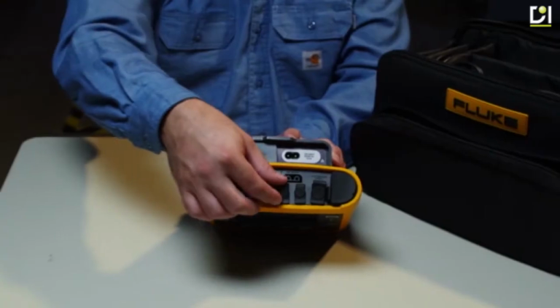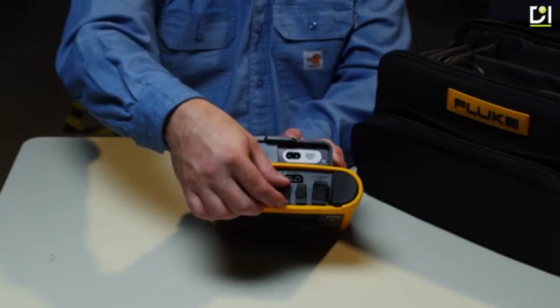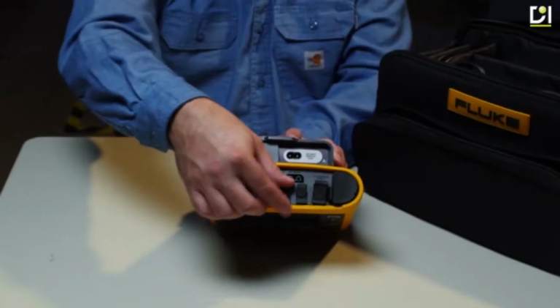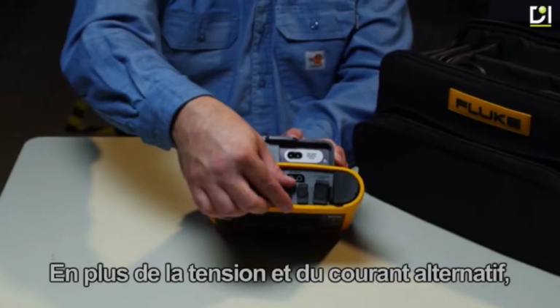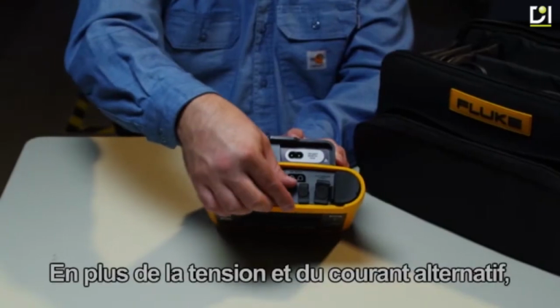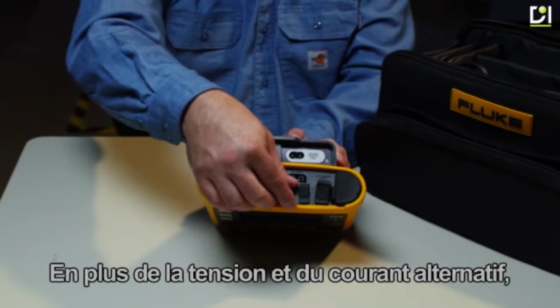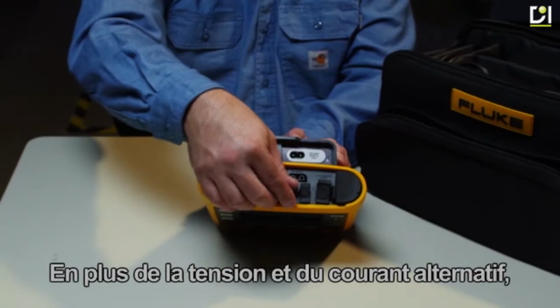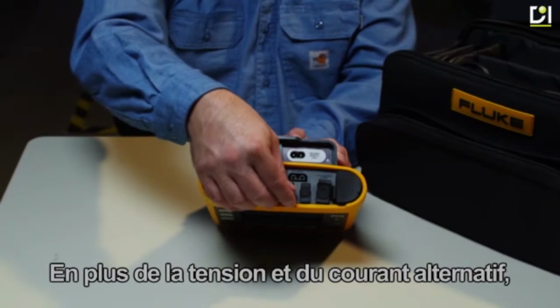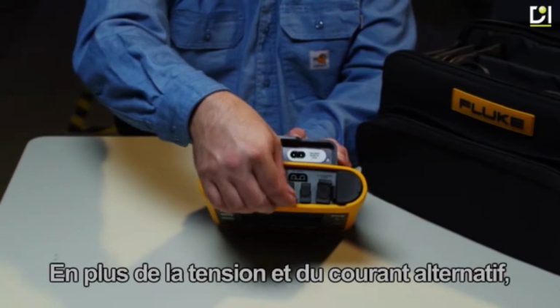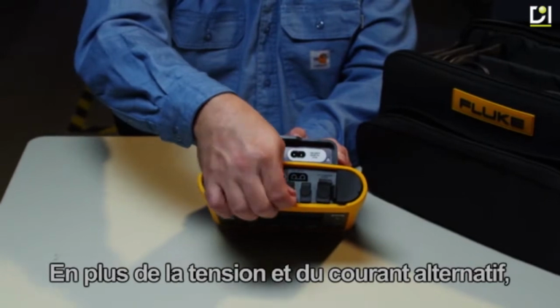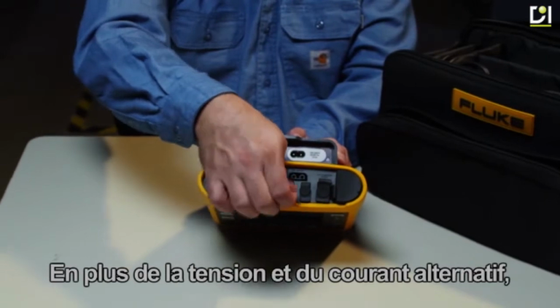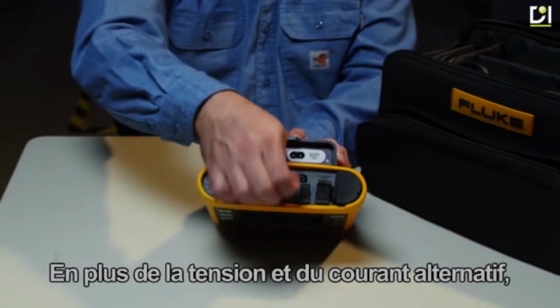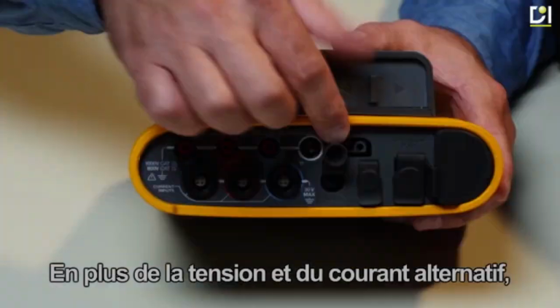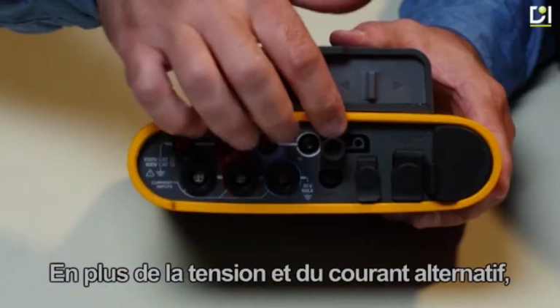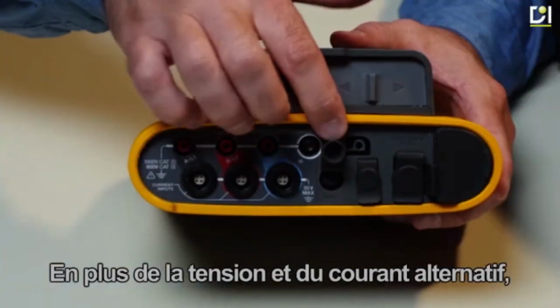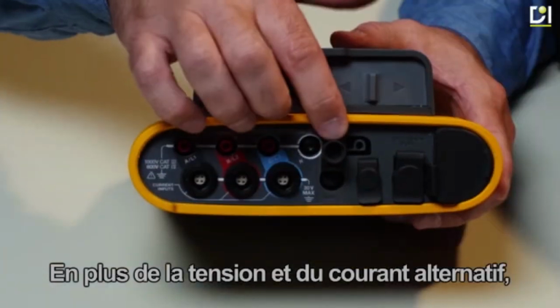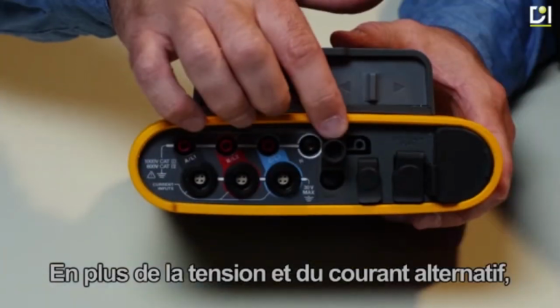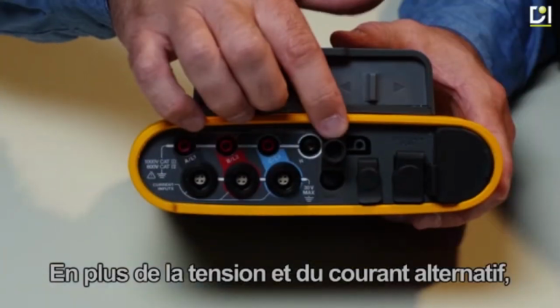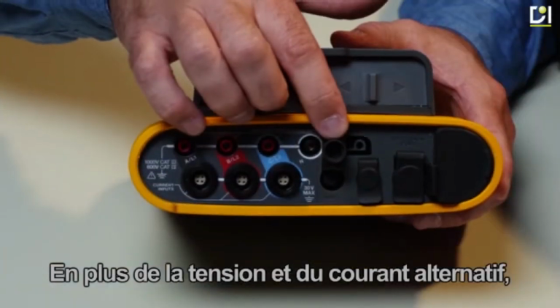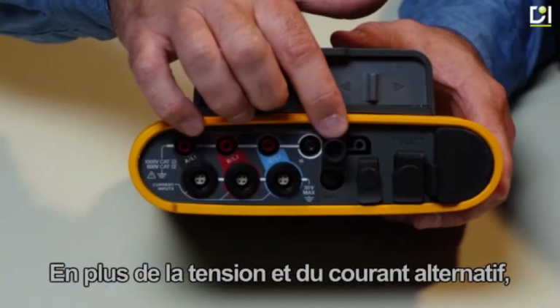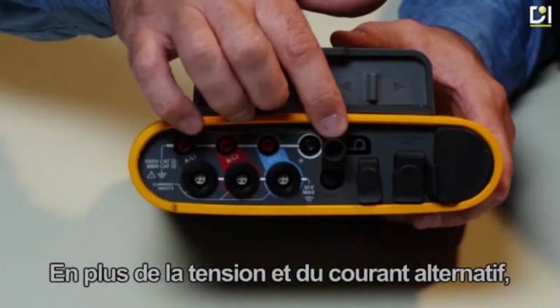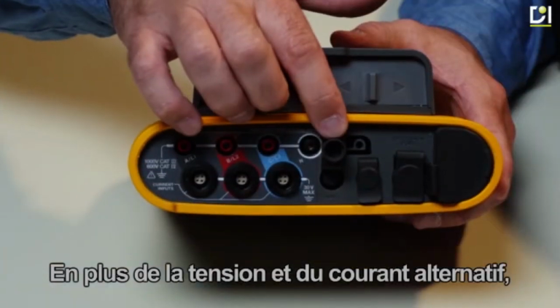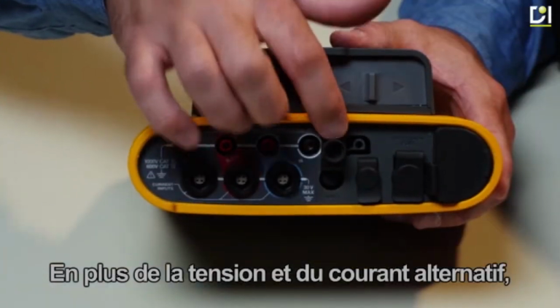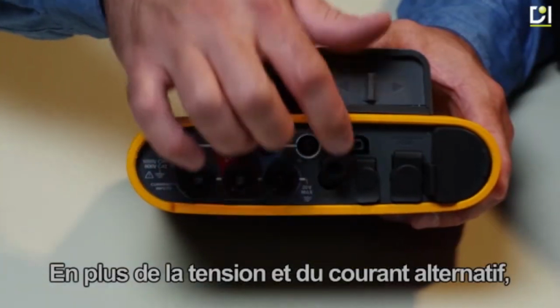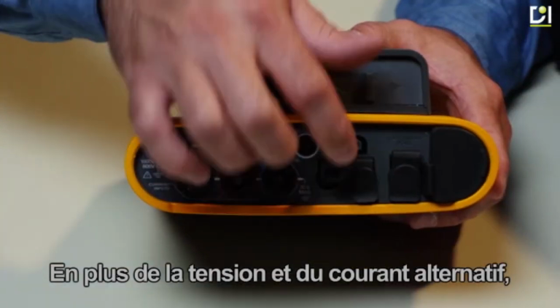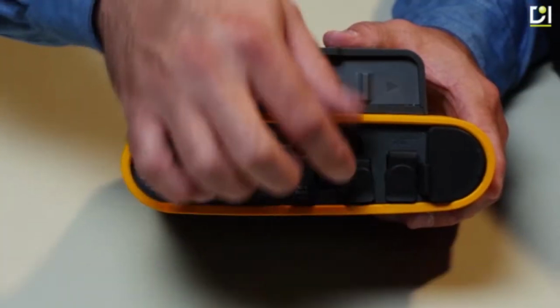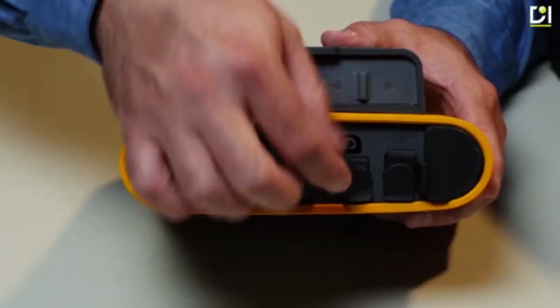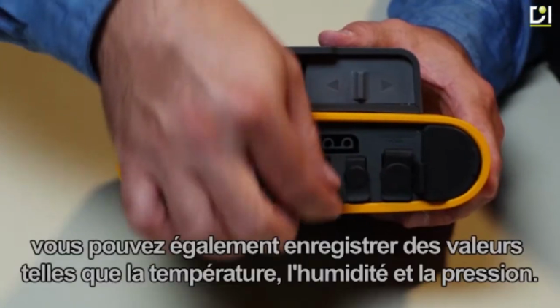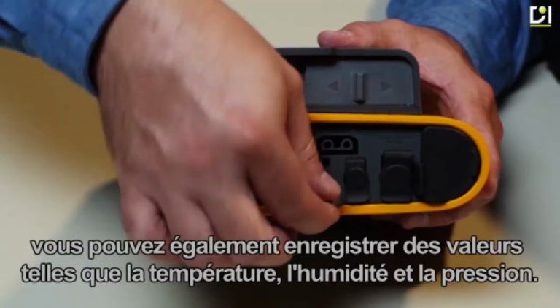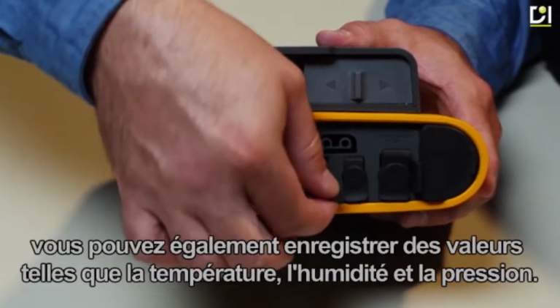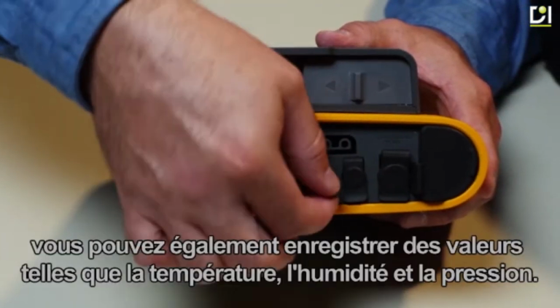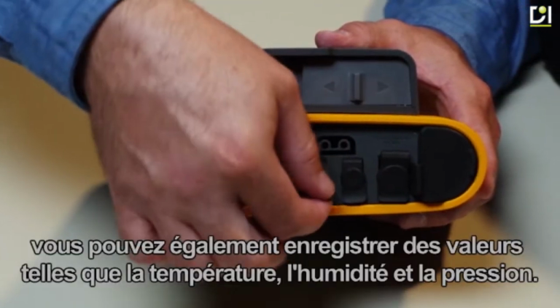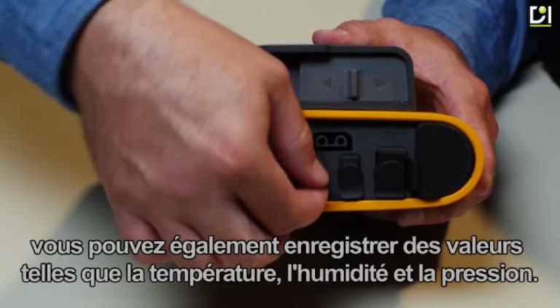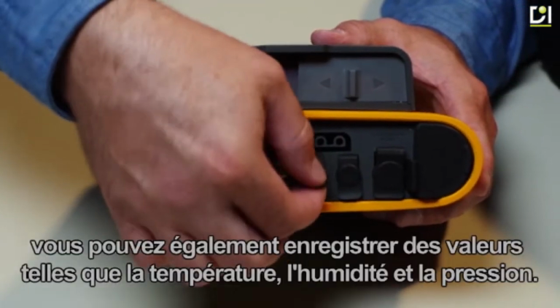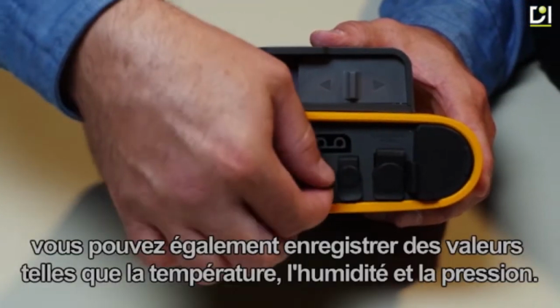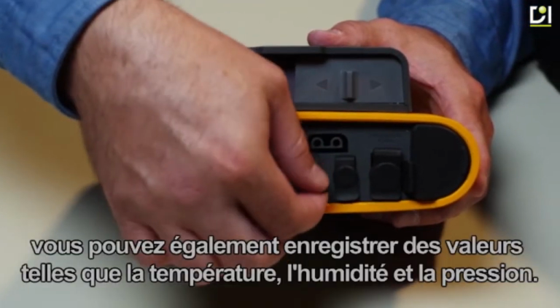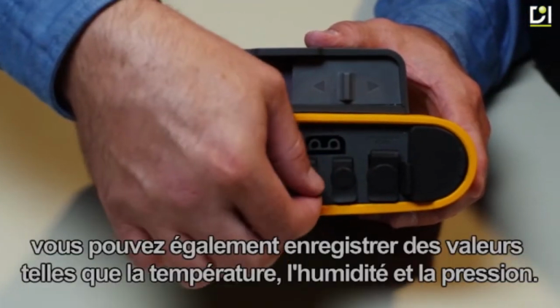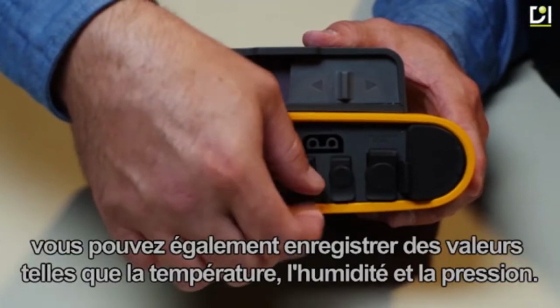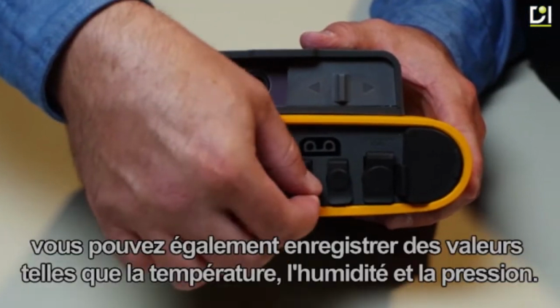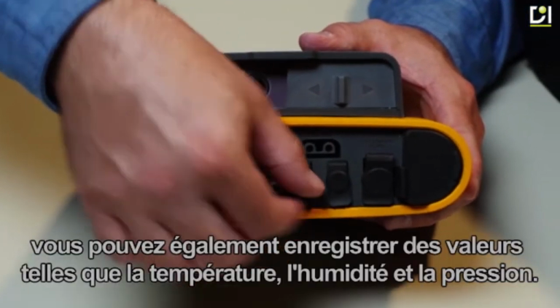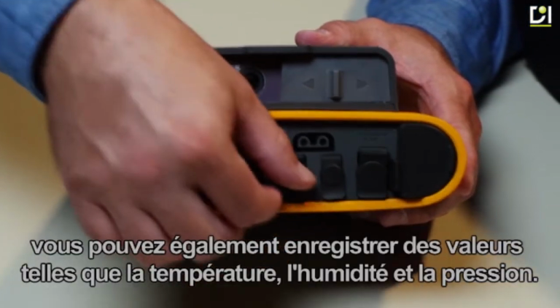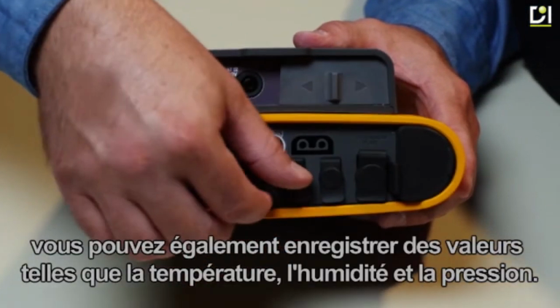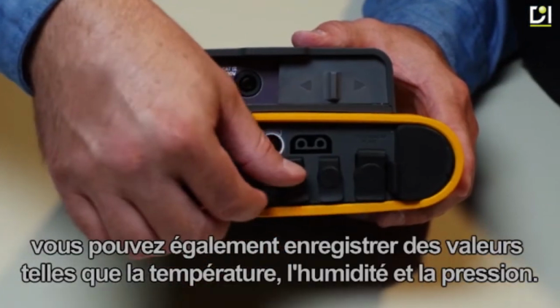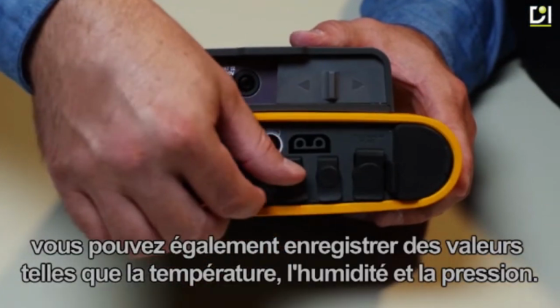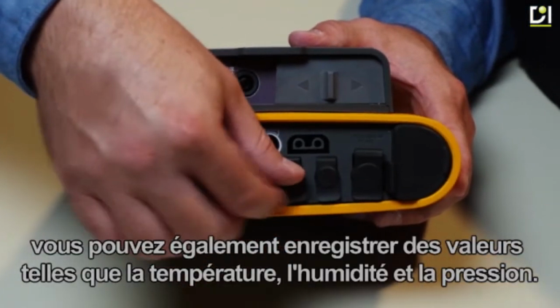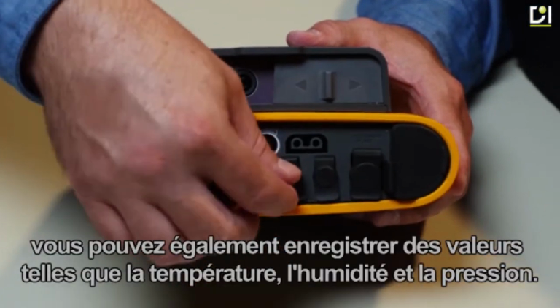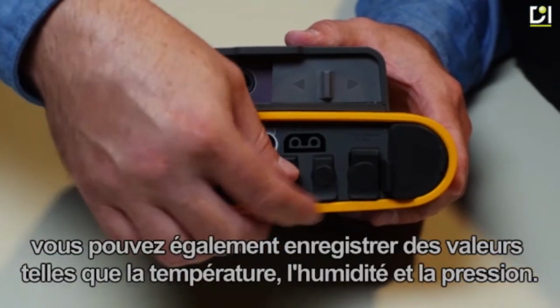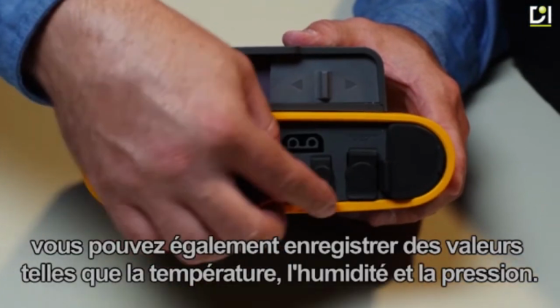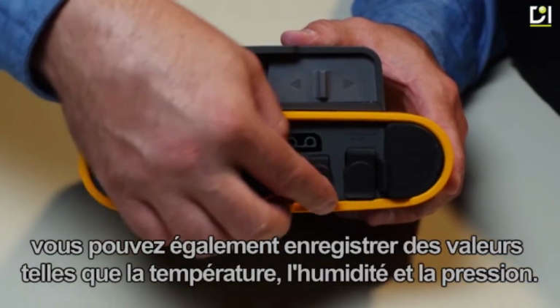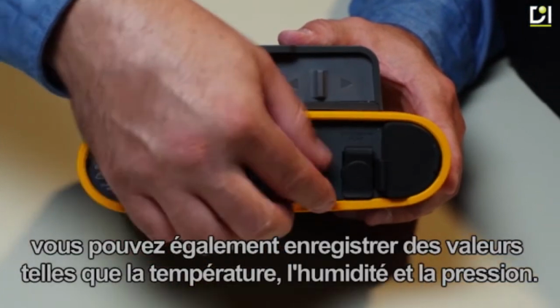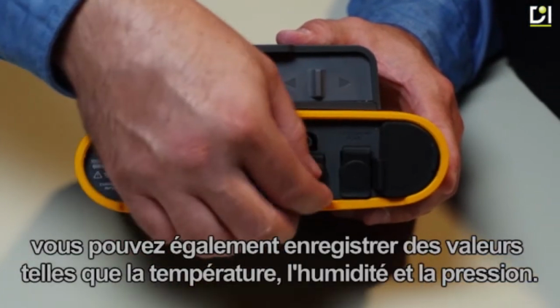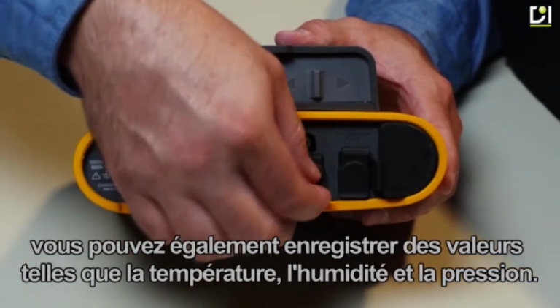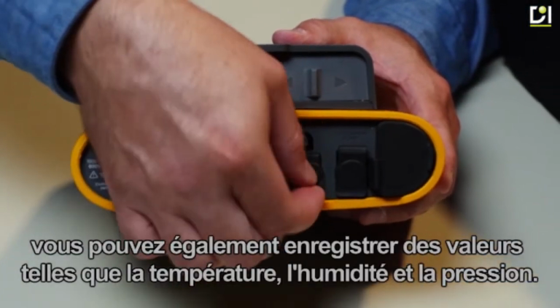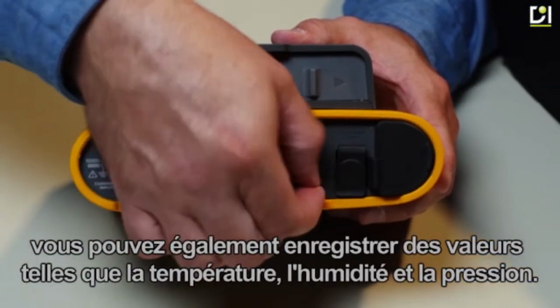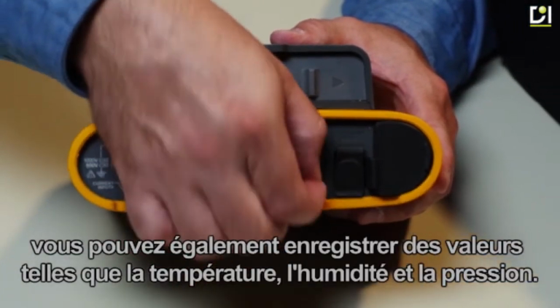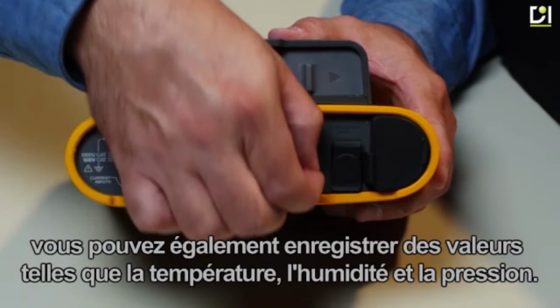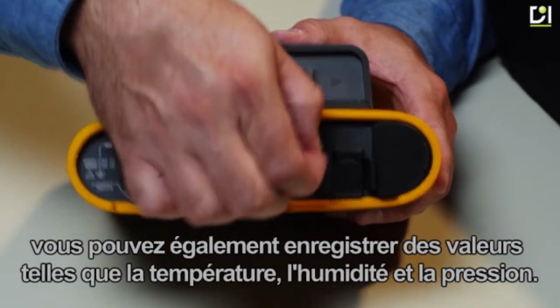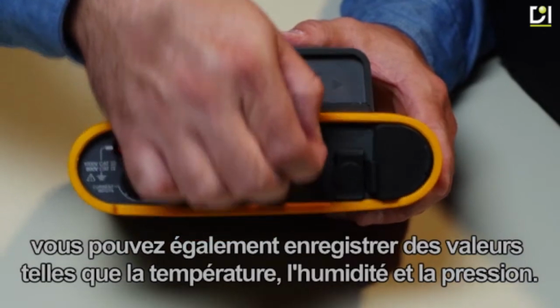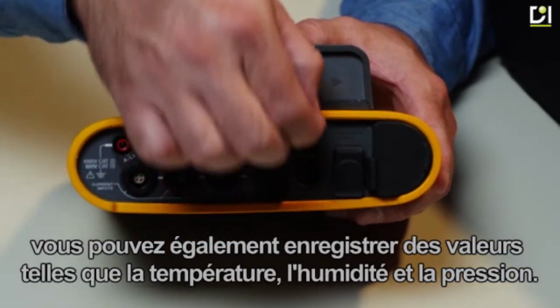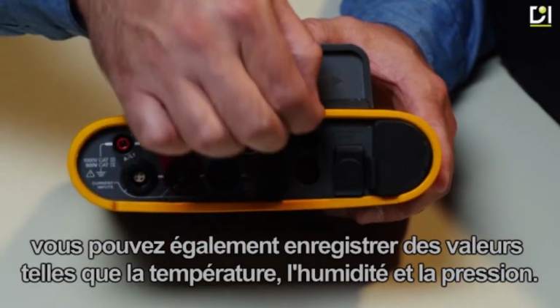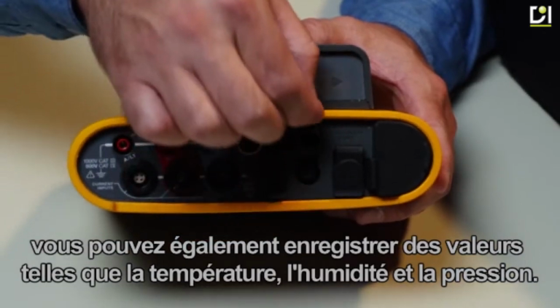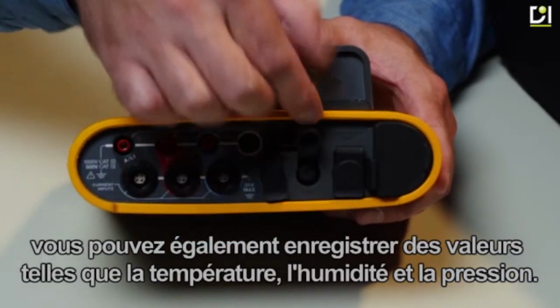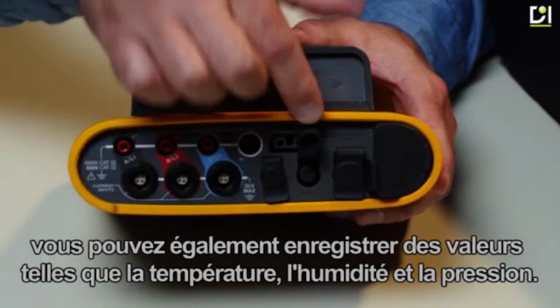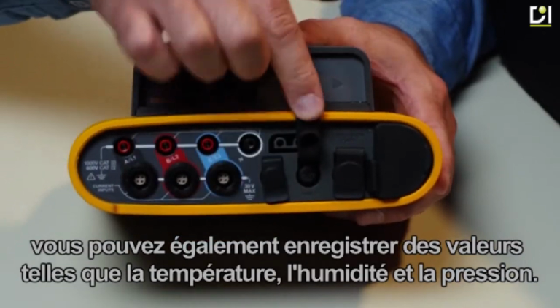In addition to AC voltage and current, you can also log values like temperature, humidity, and pressure.